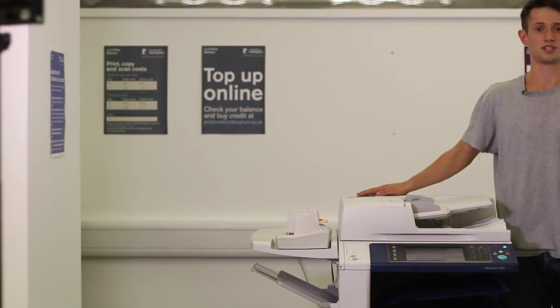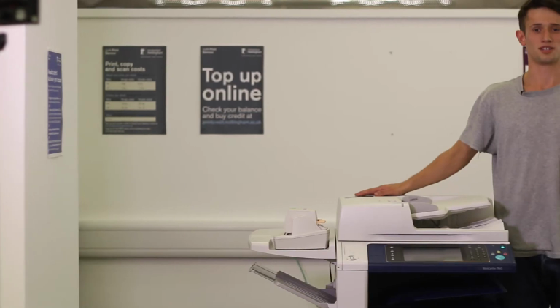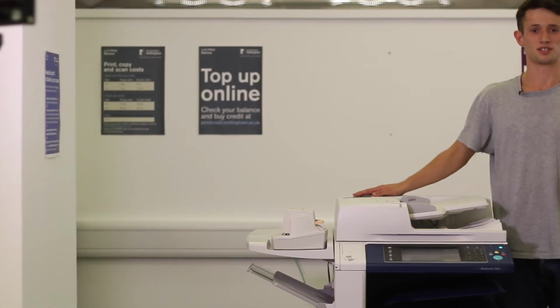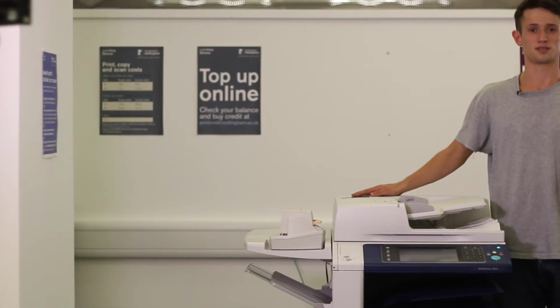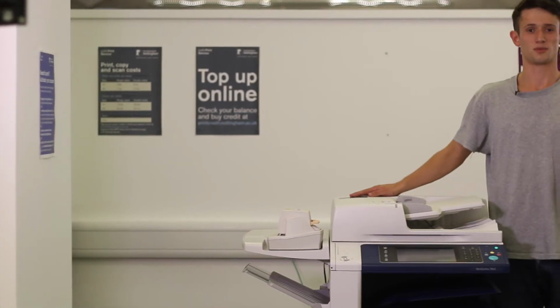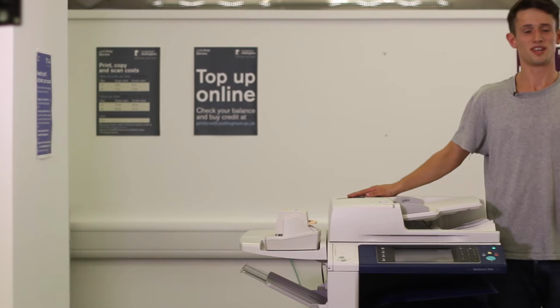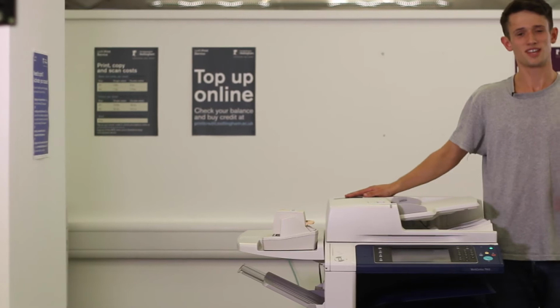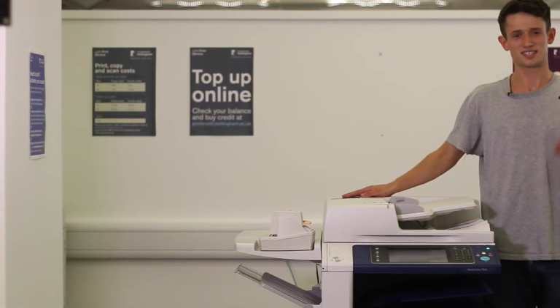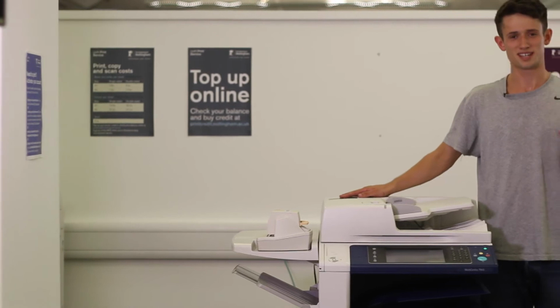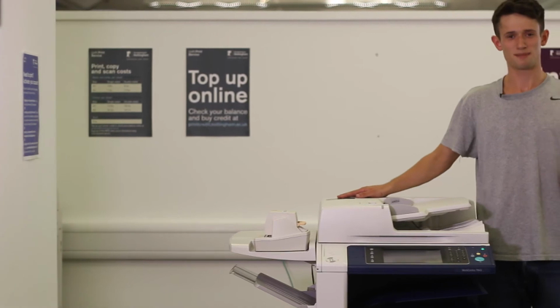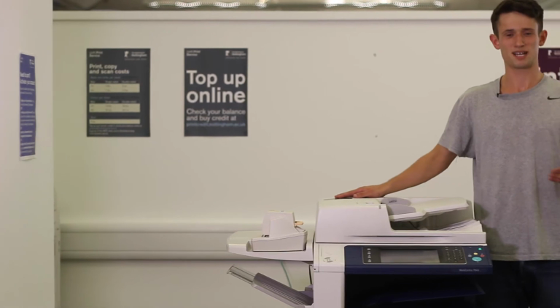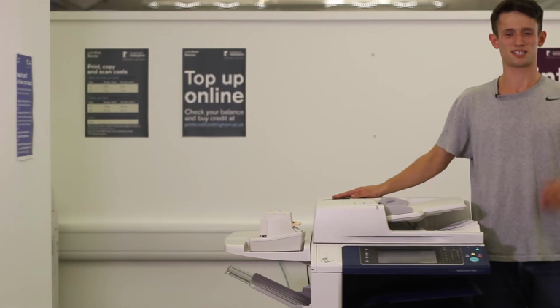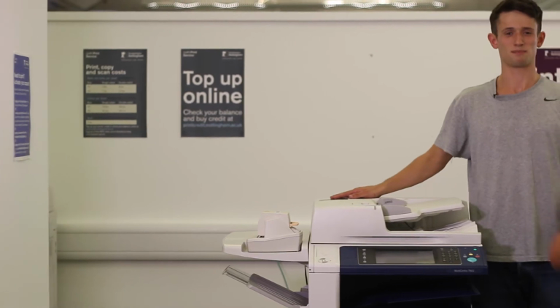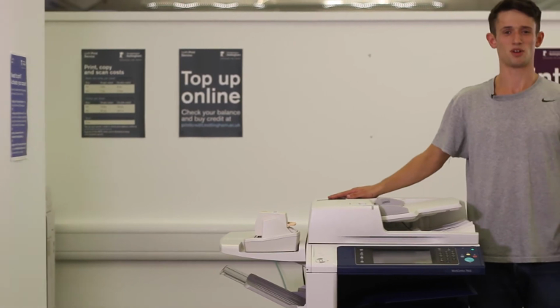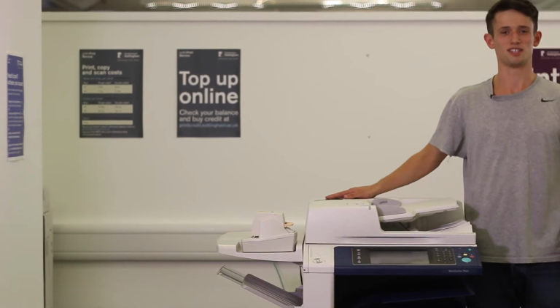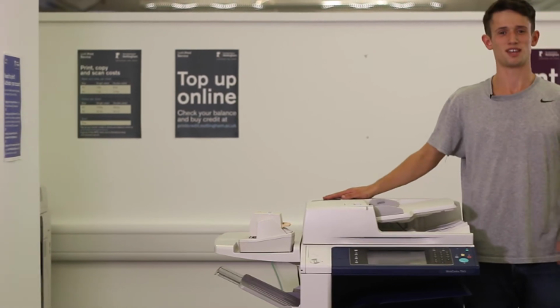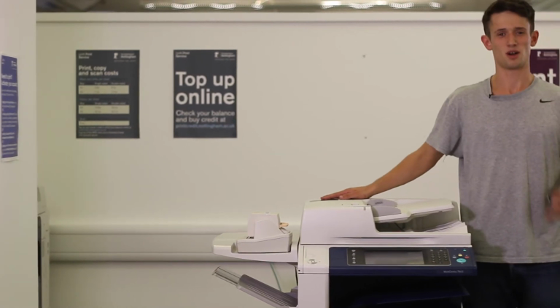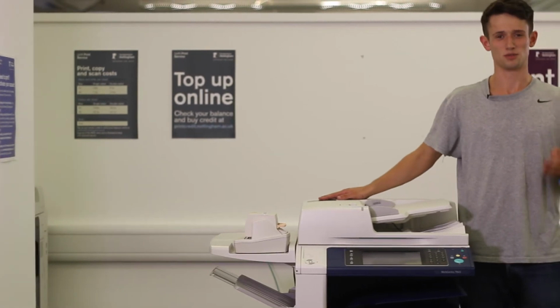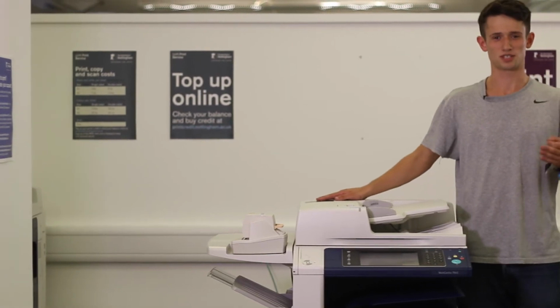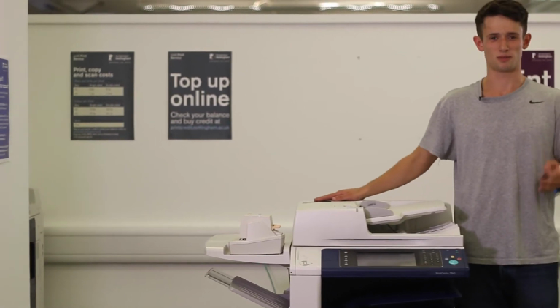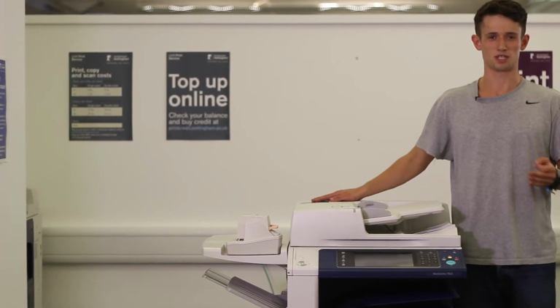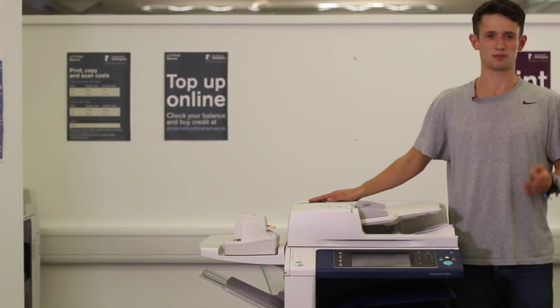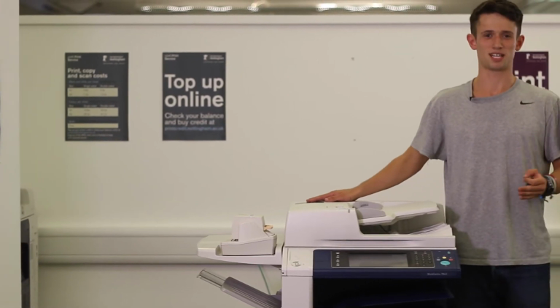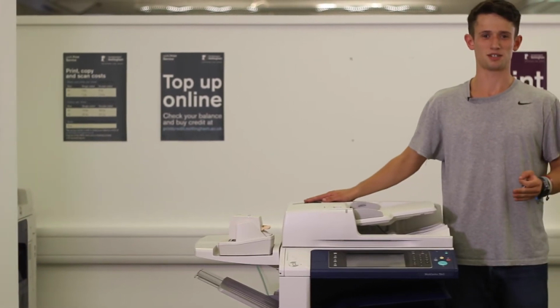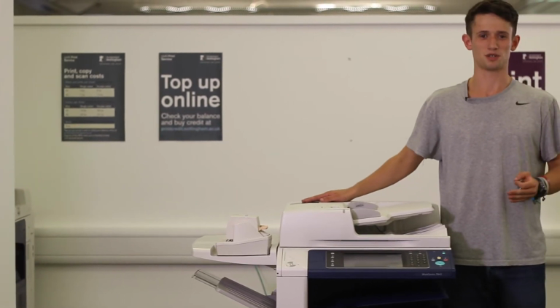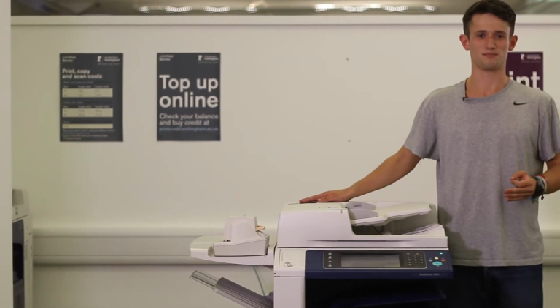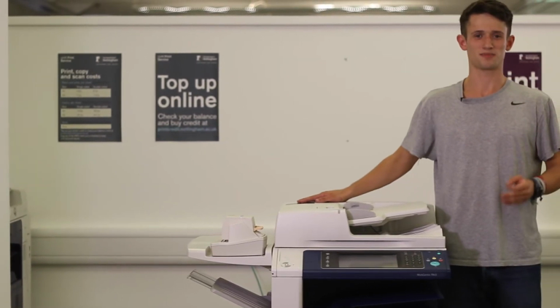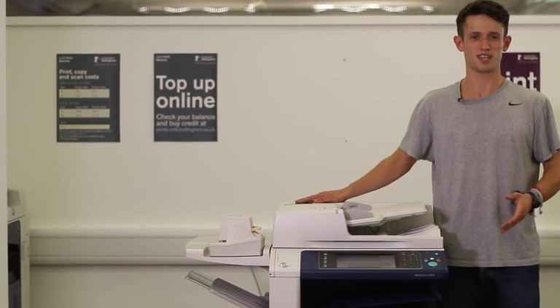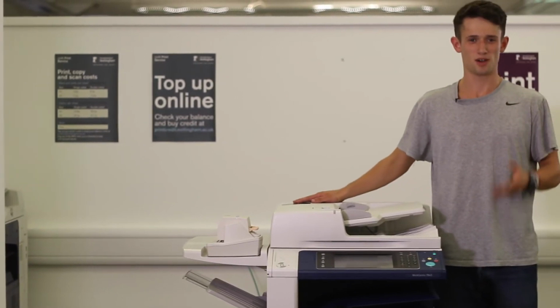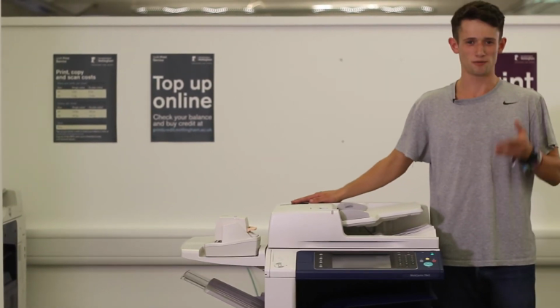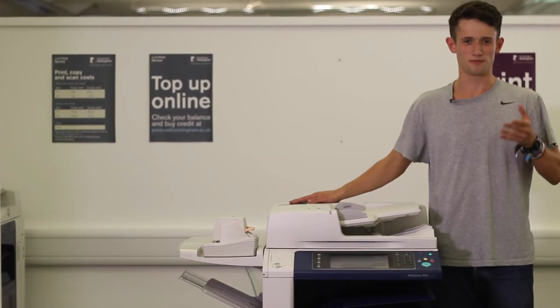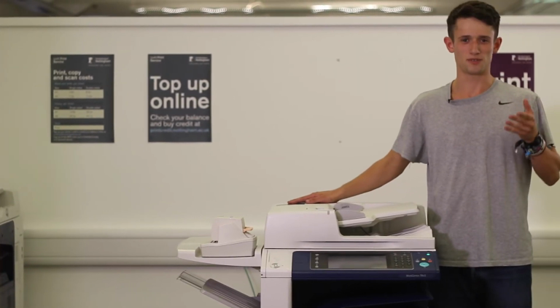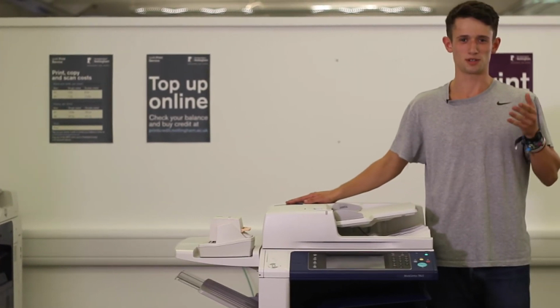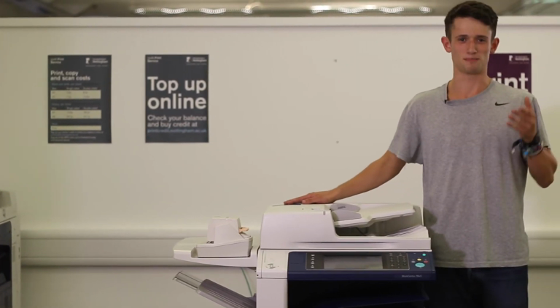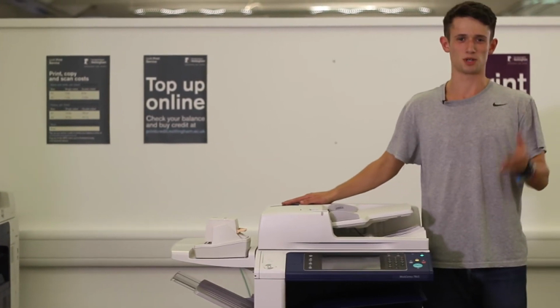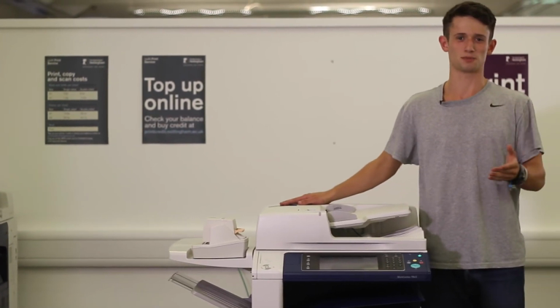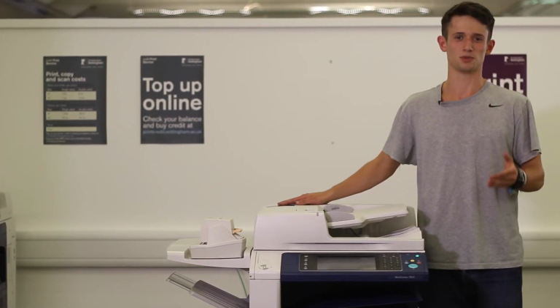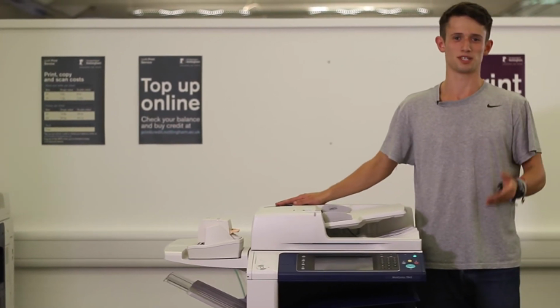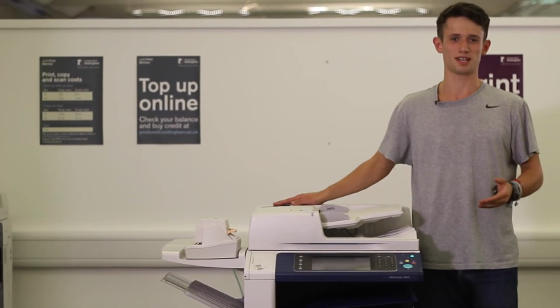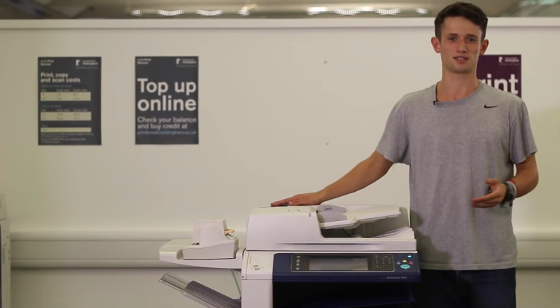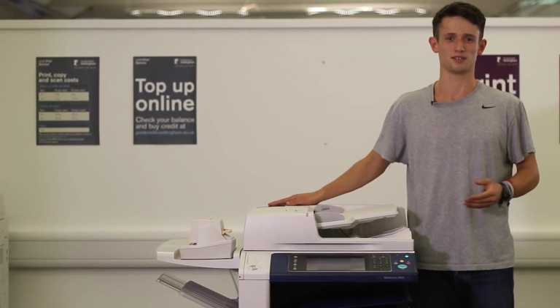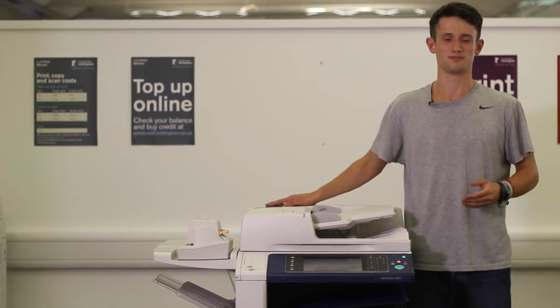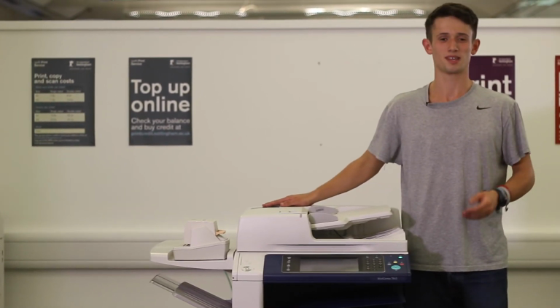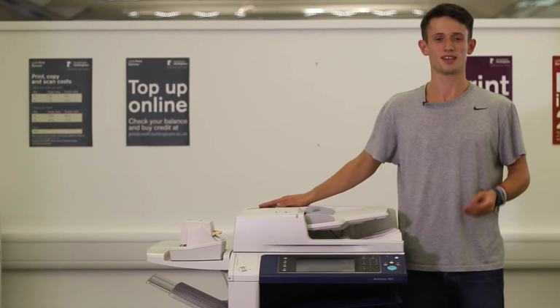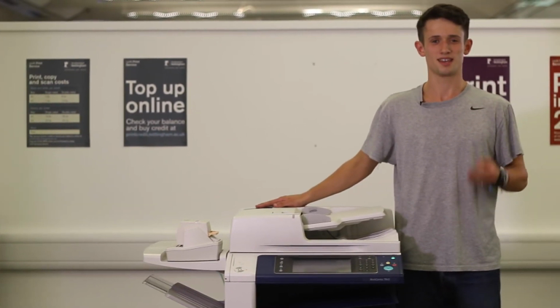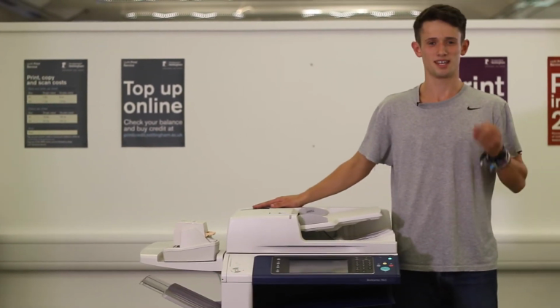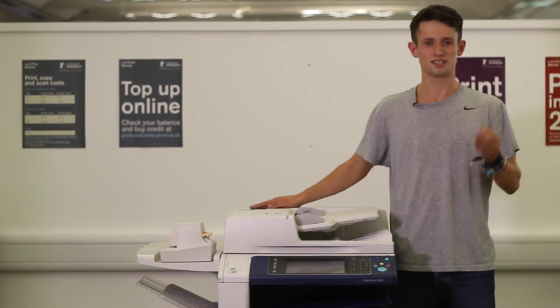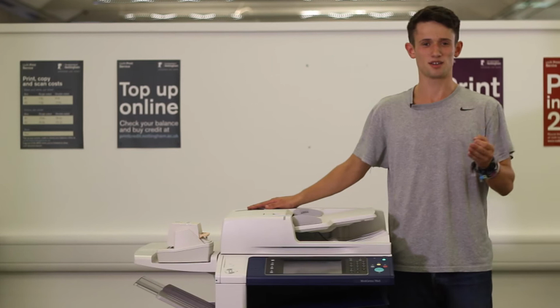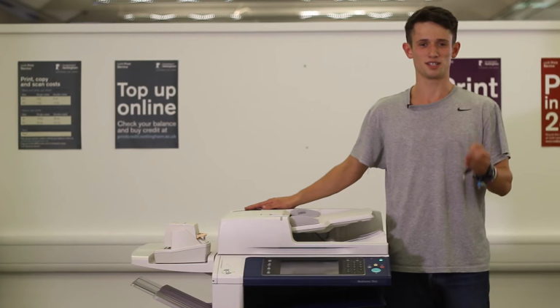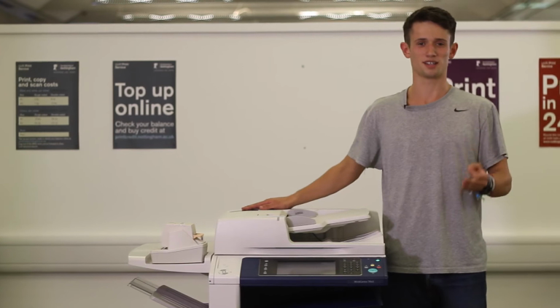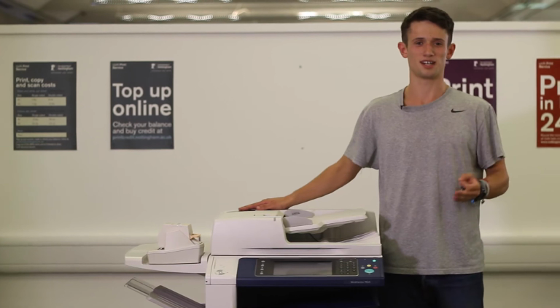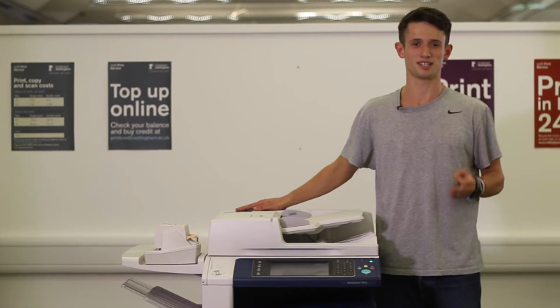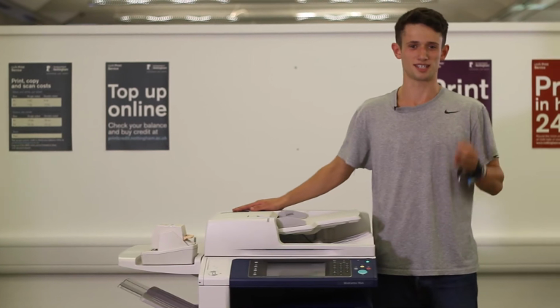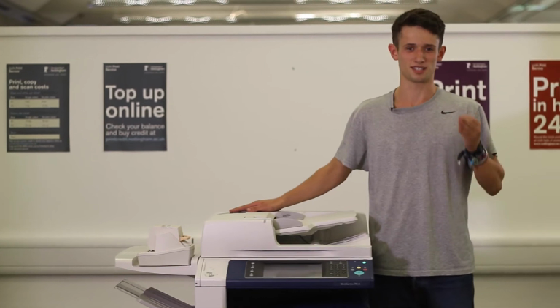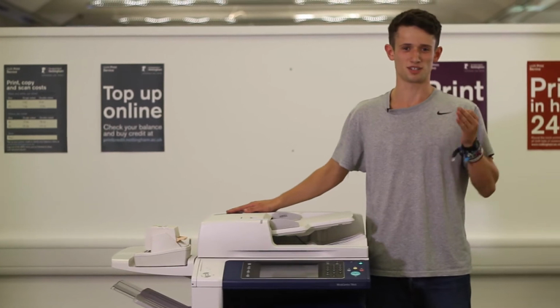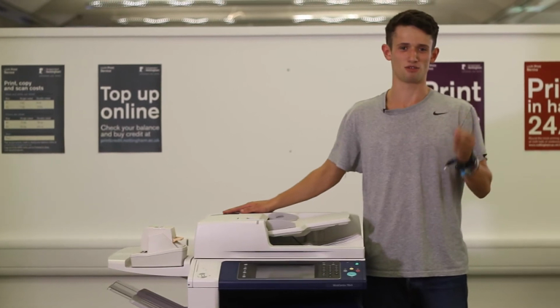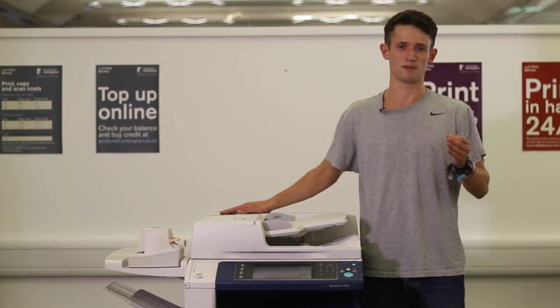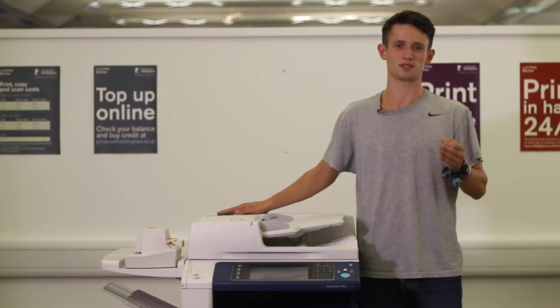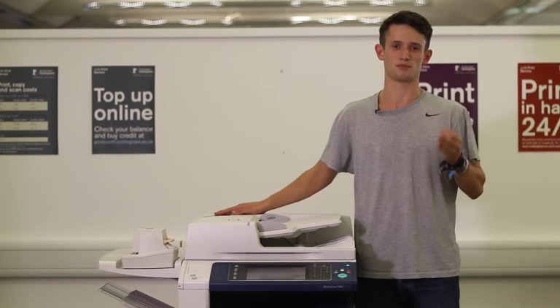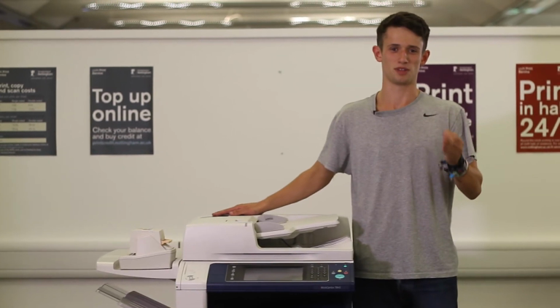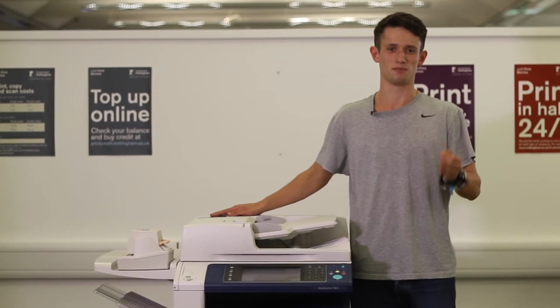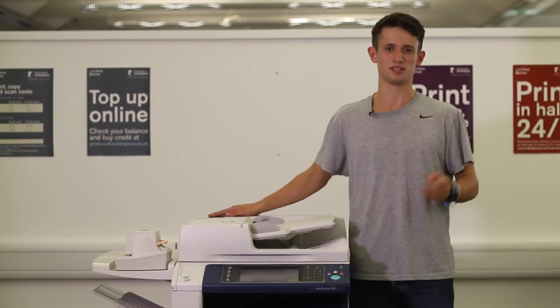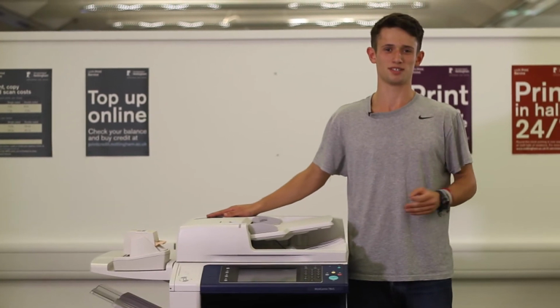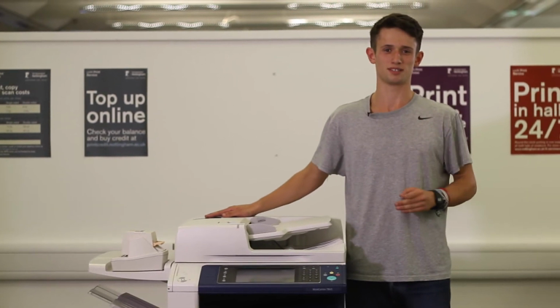Printers — within their sleek plastic bodies they hold so much potential, yet it often feels impossible to get to. Here's the Uni's guide to getting to grips with the beauties.